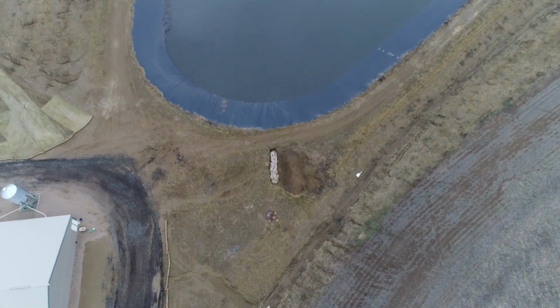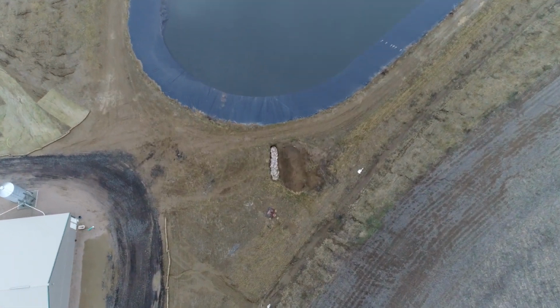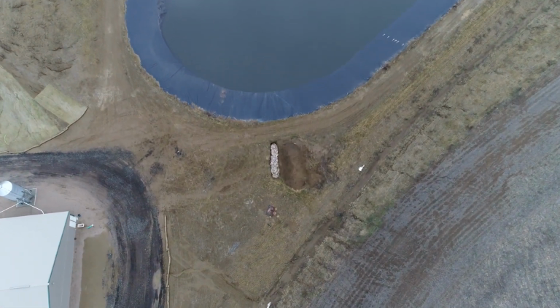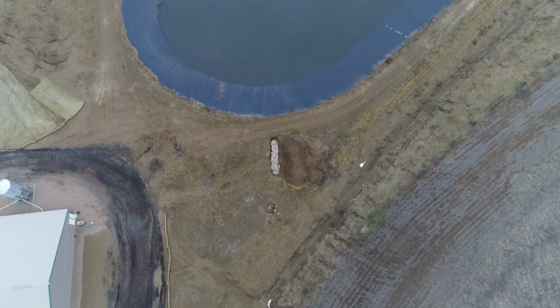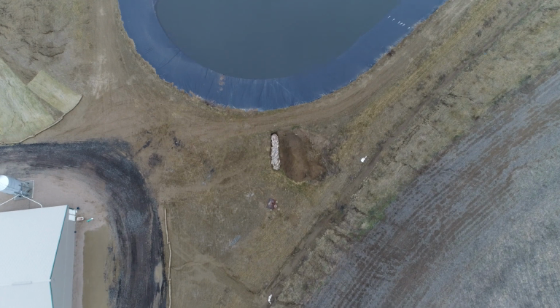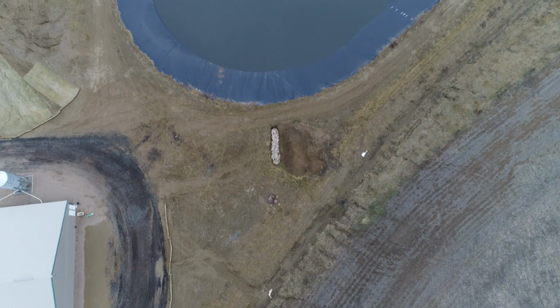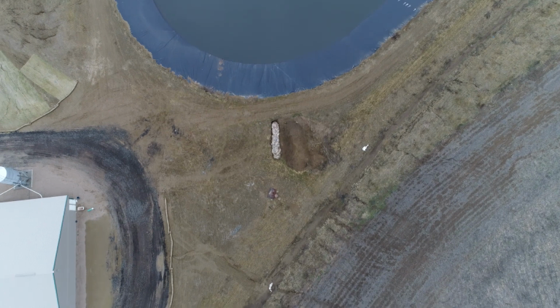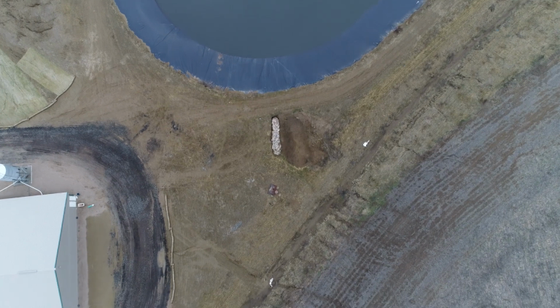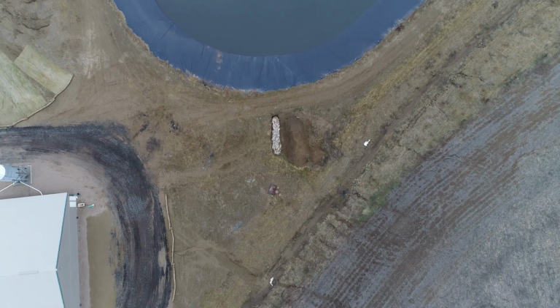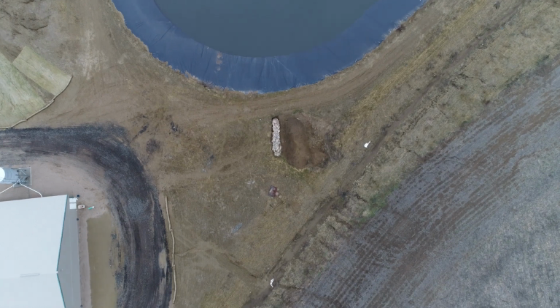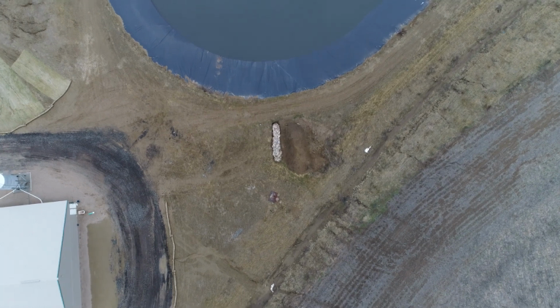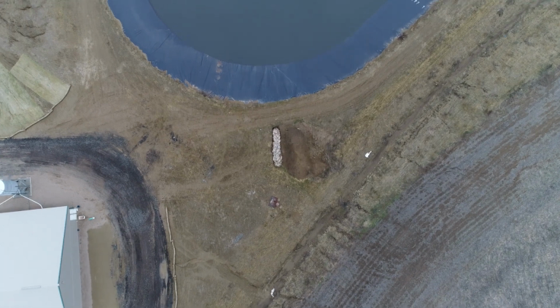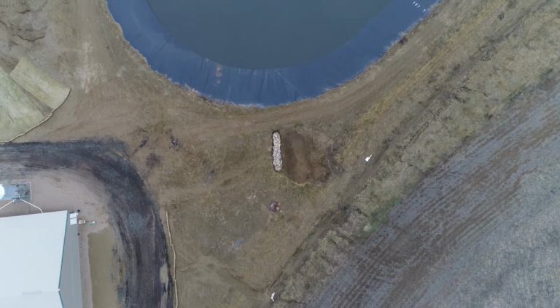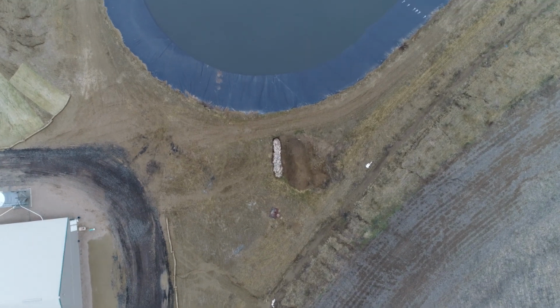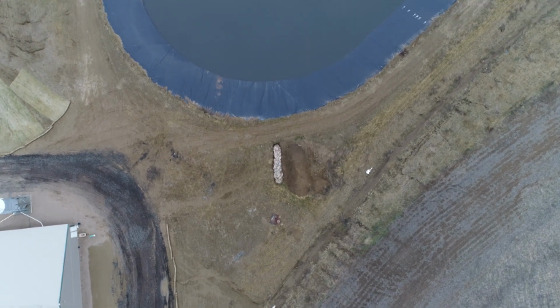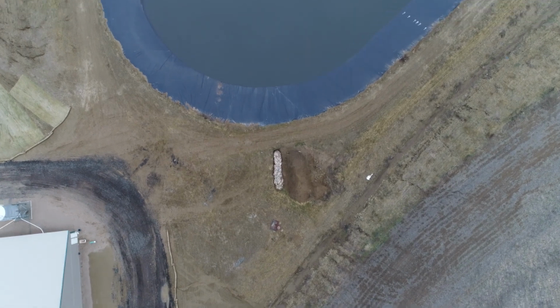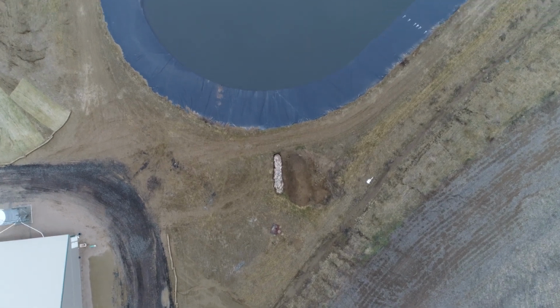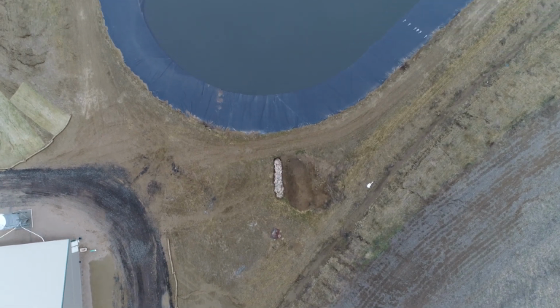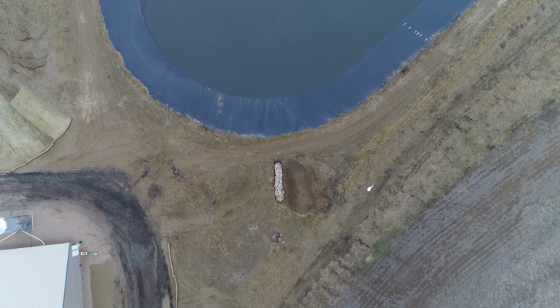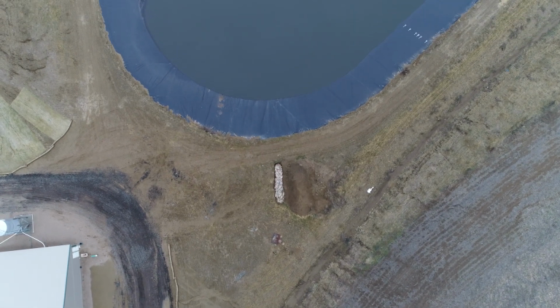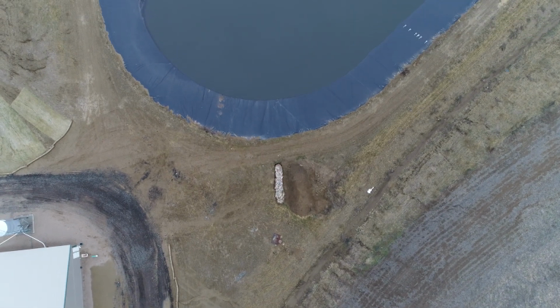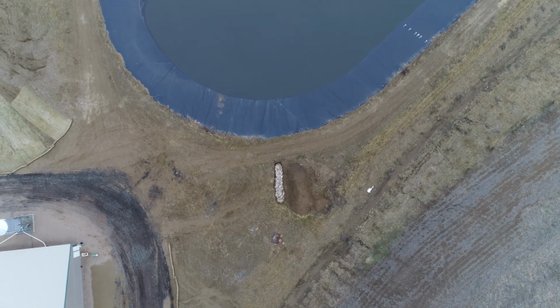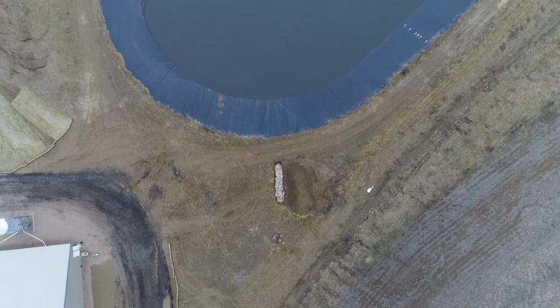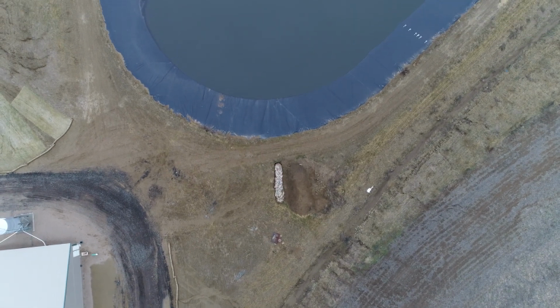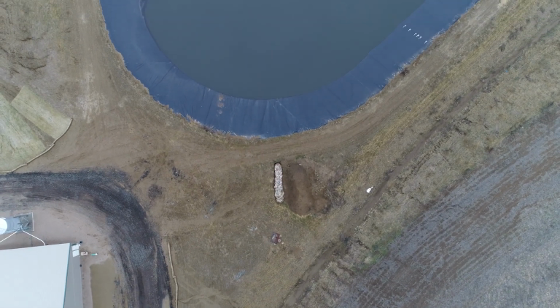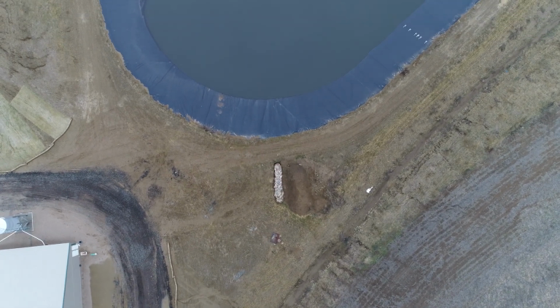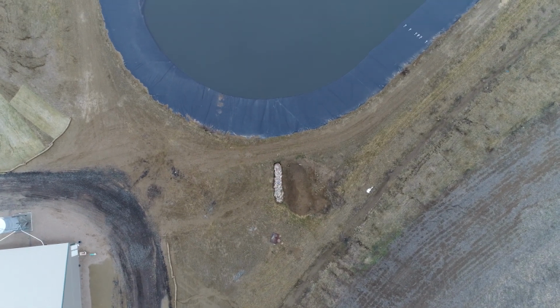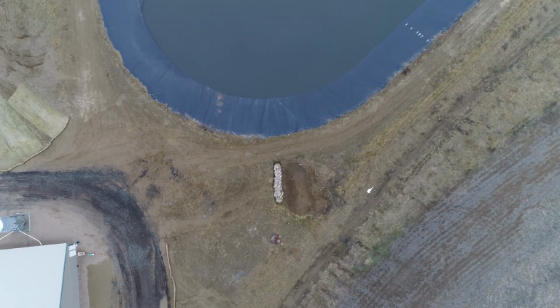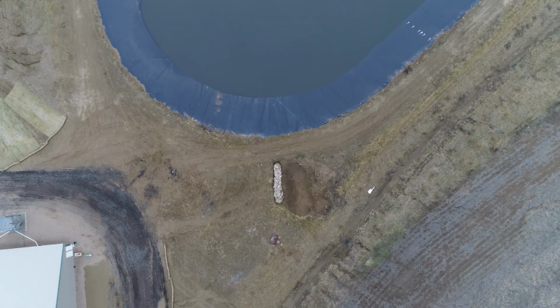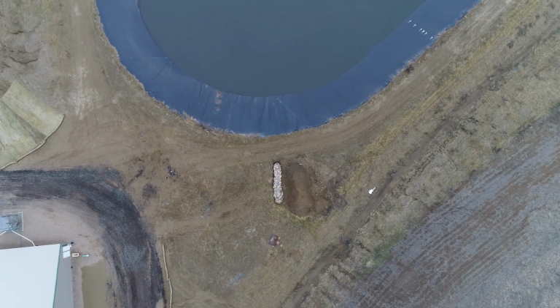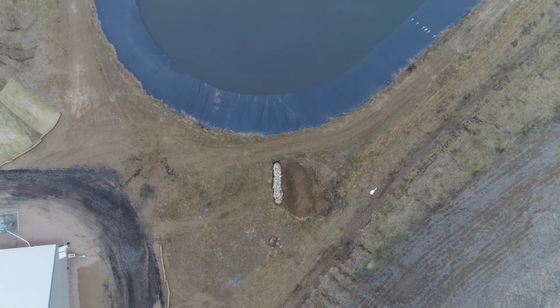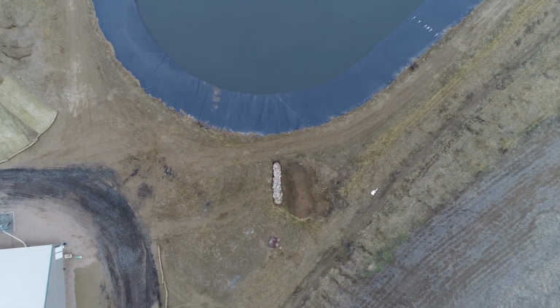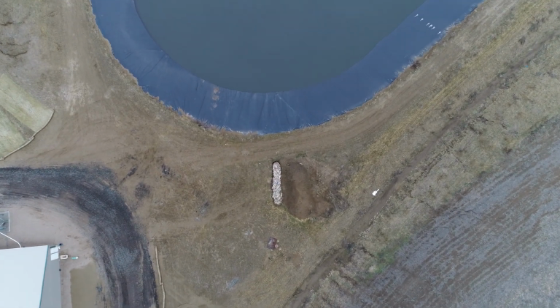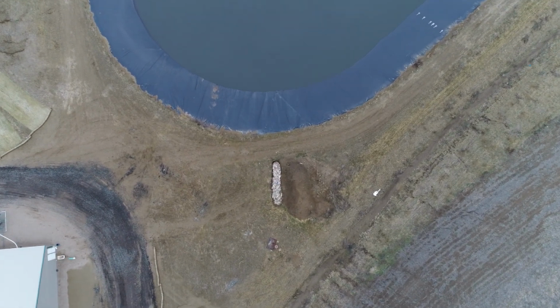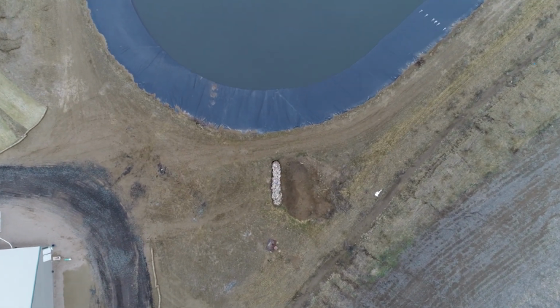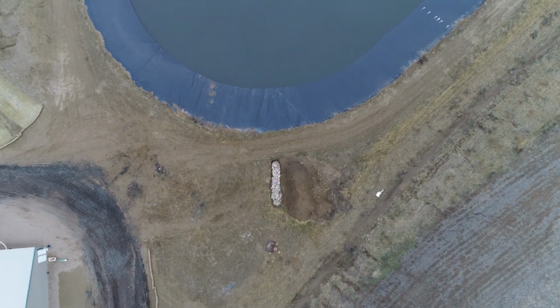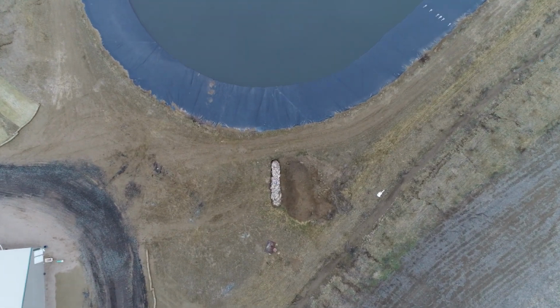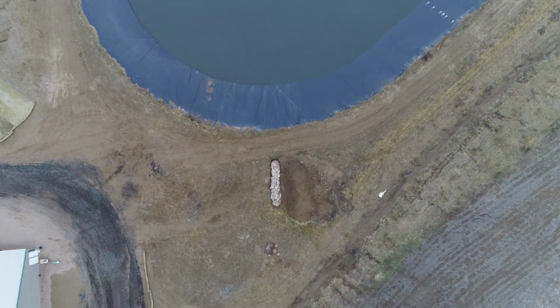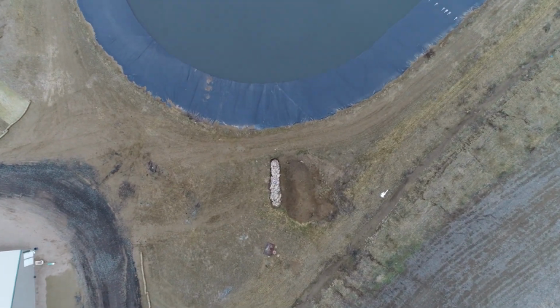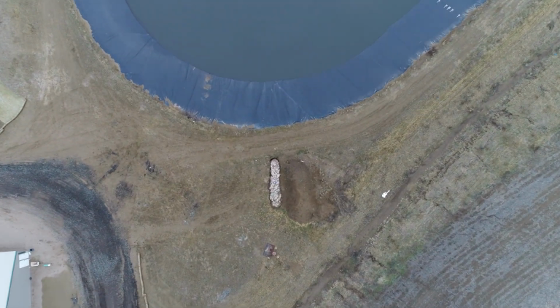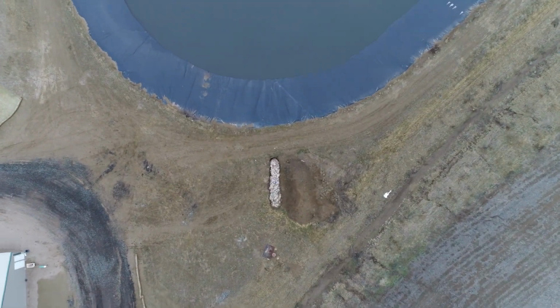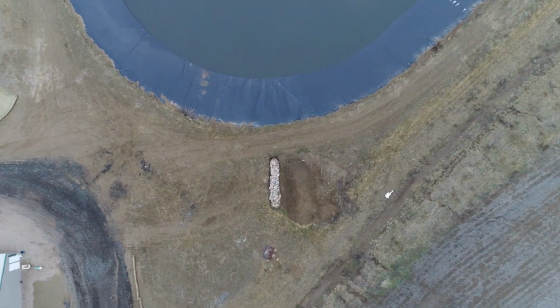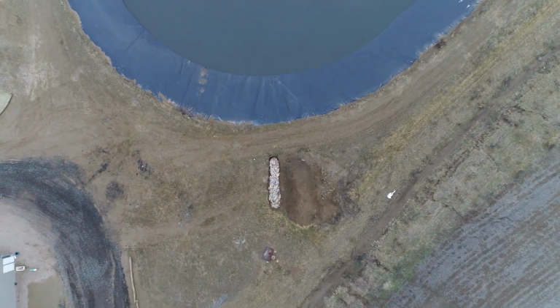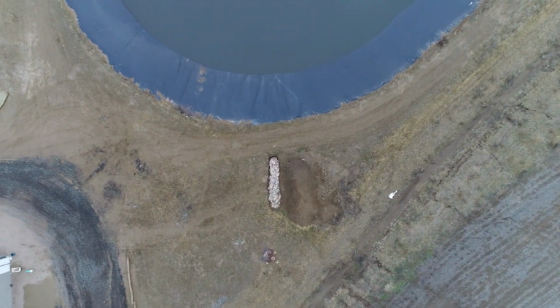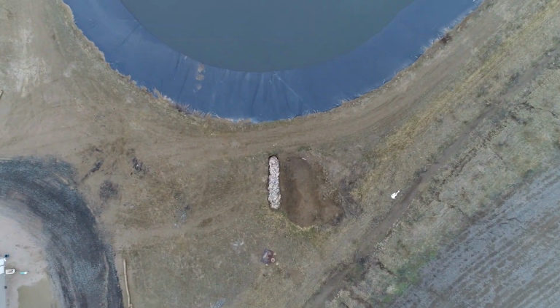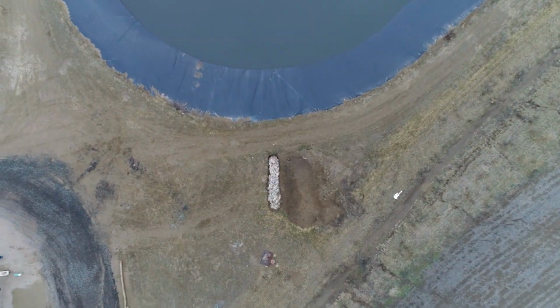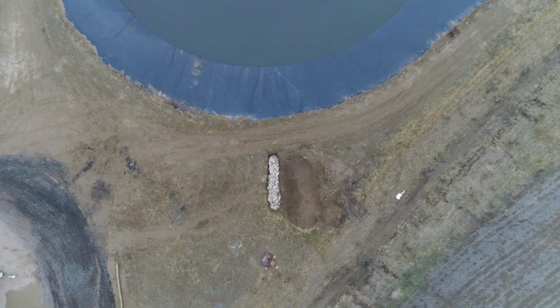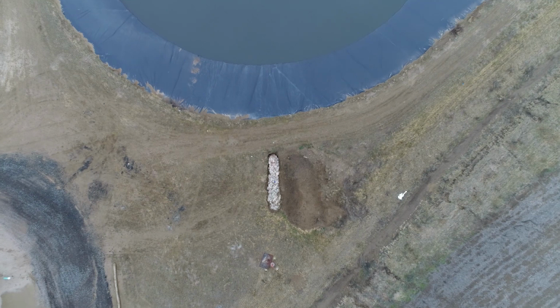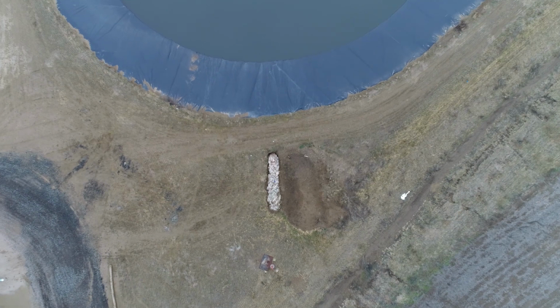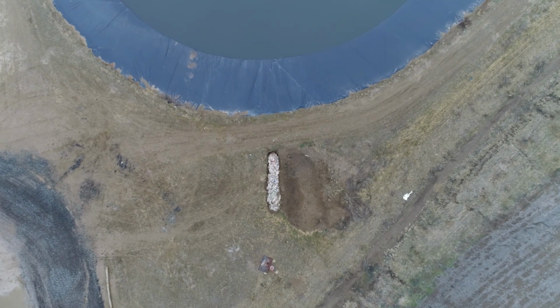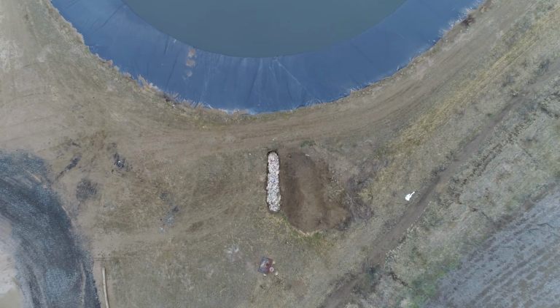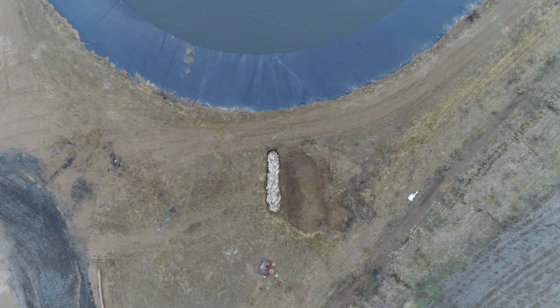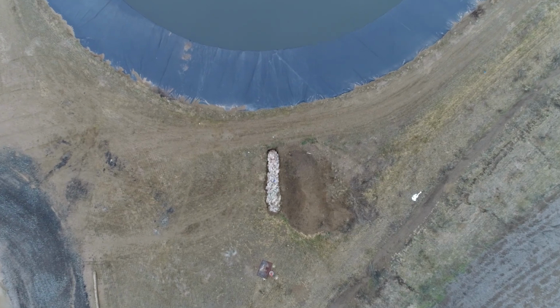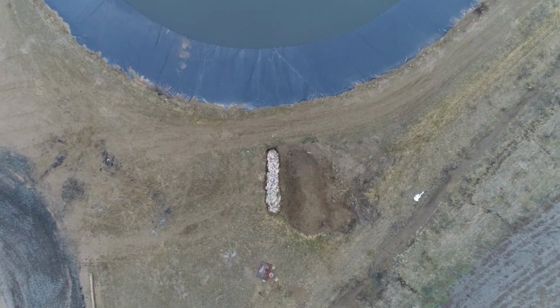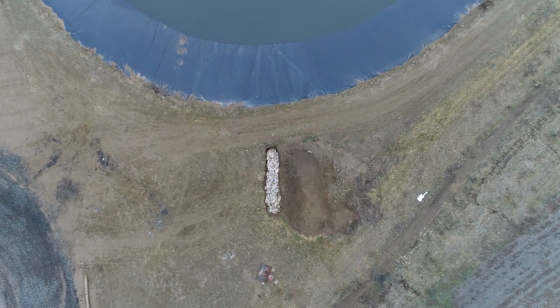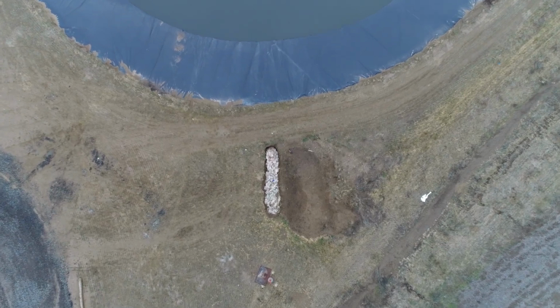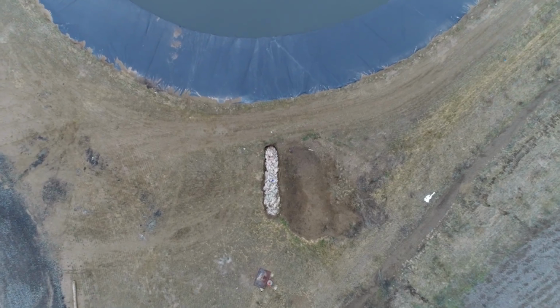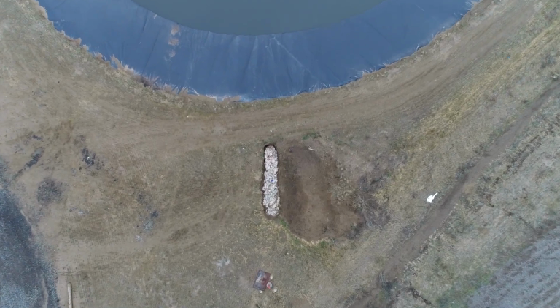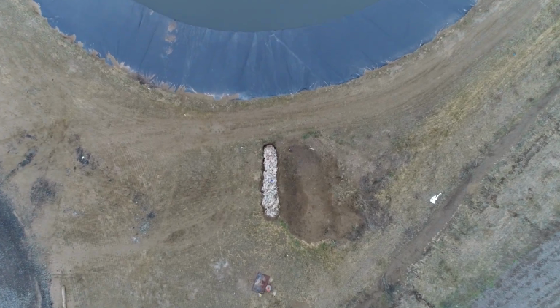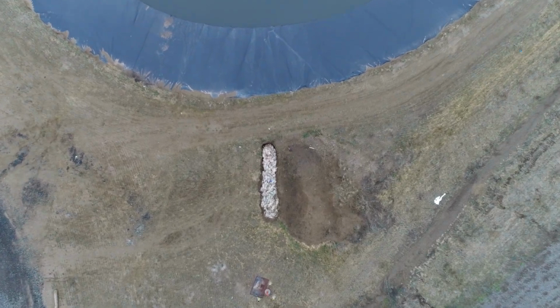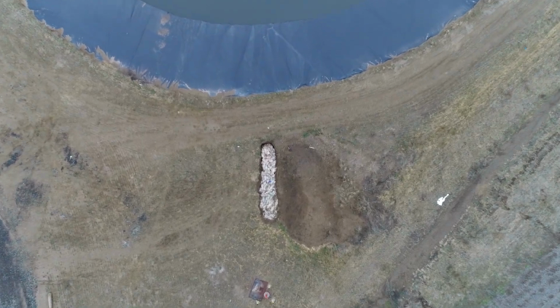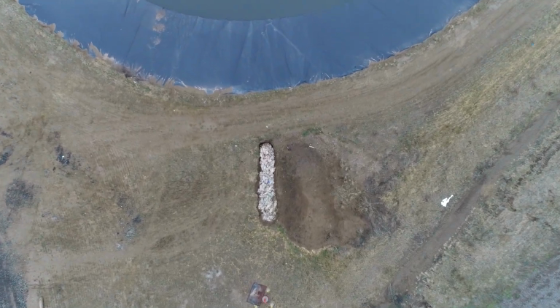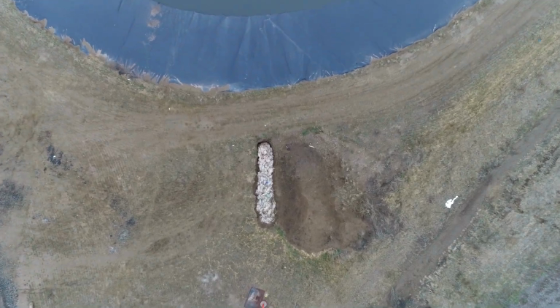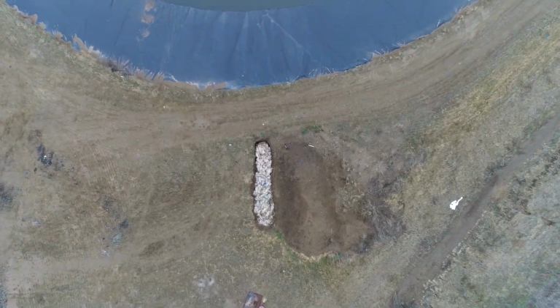Perhaps most disturbing of all, this facility has a trench containing what appears to be nearly a hundred bodies.